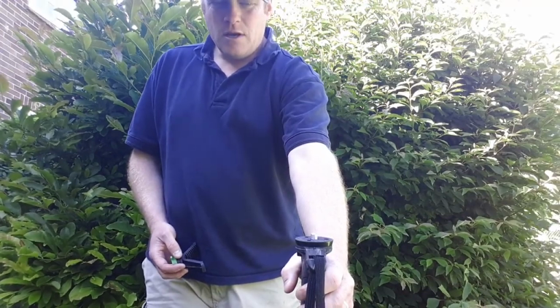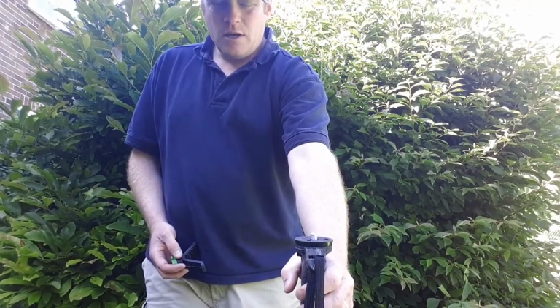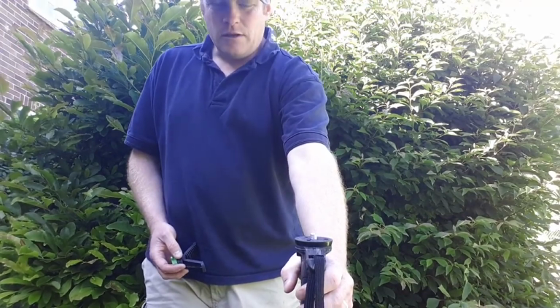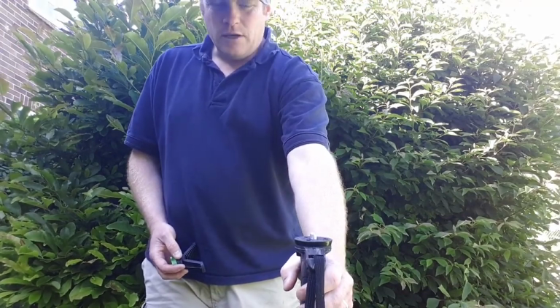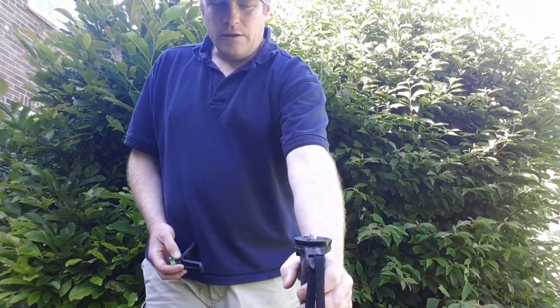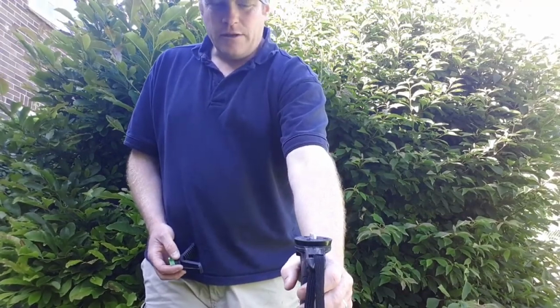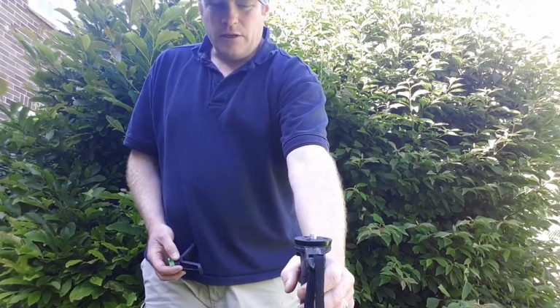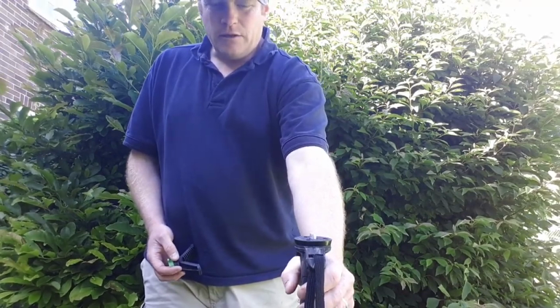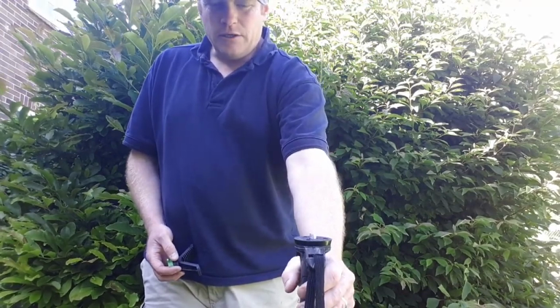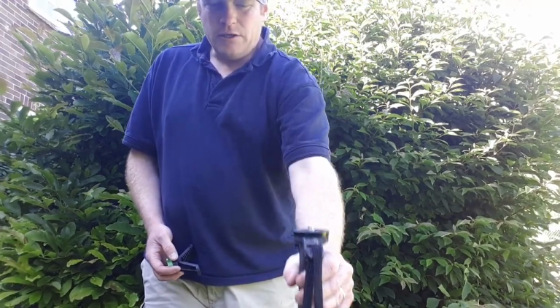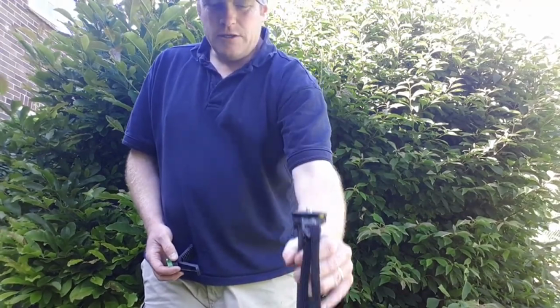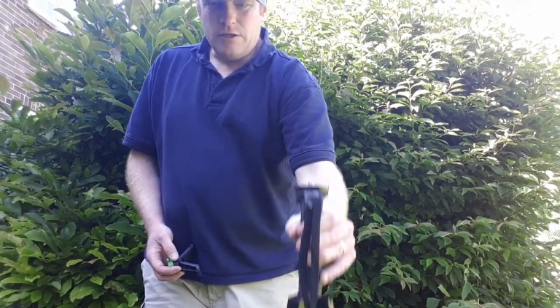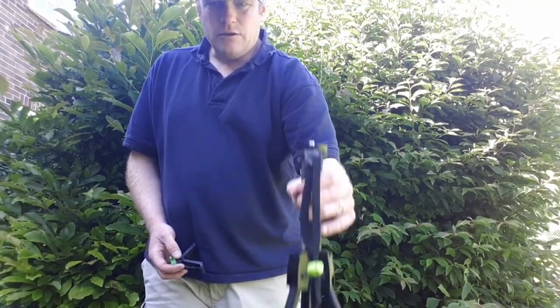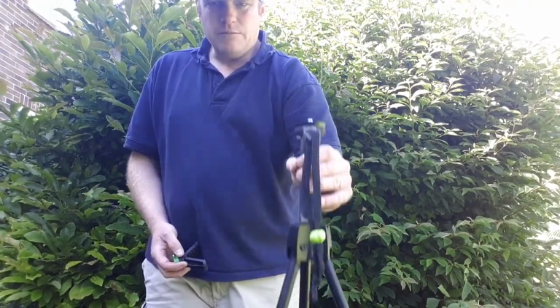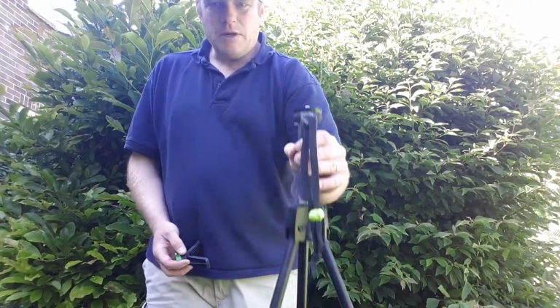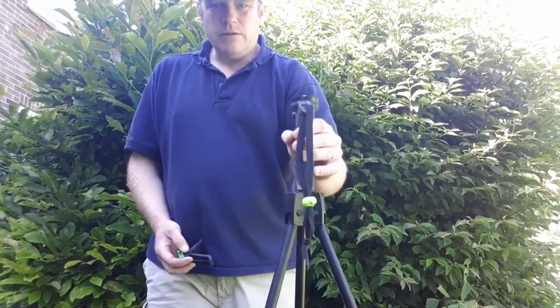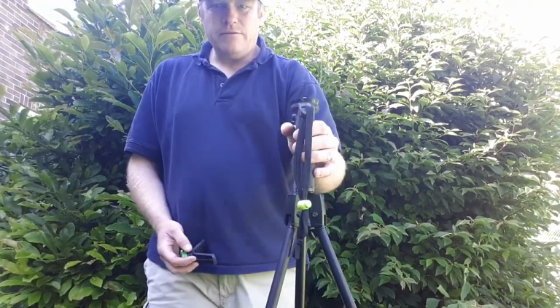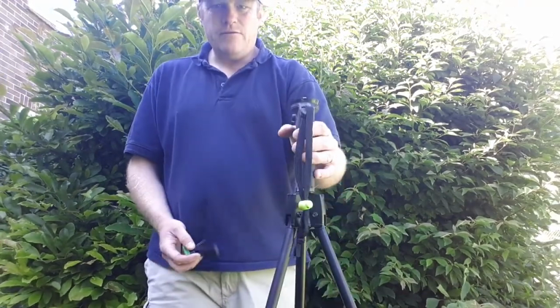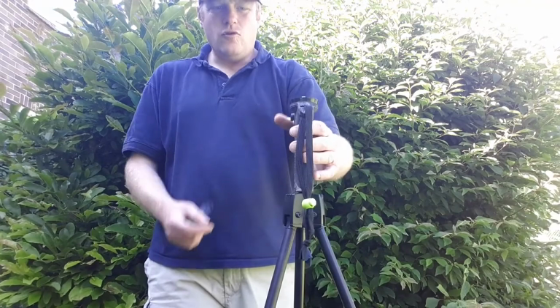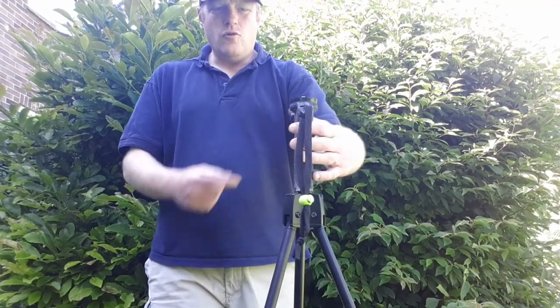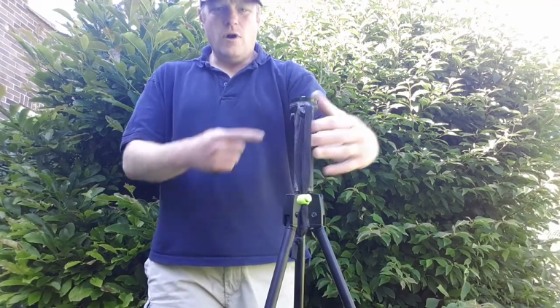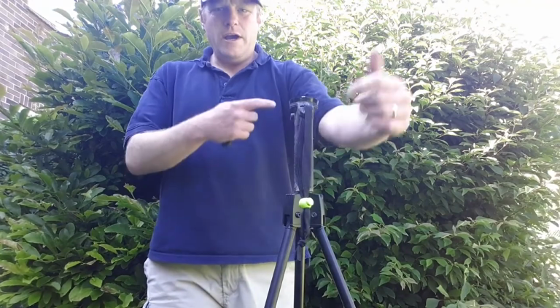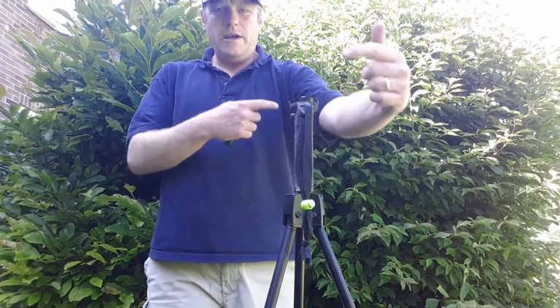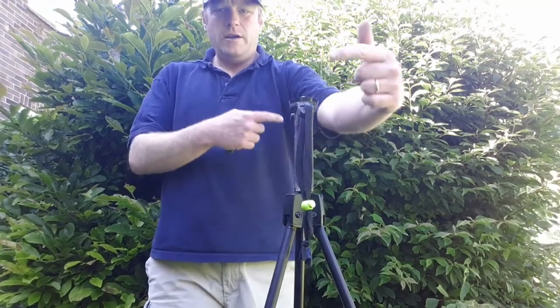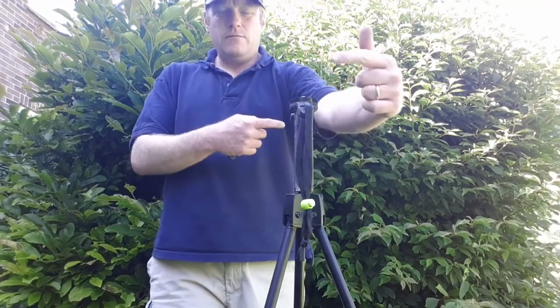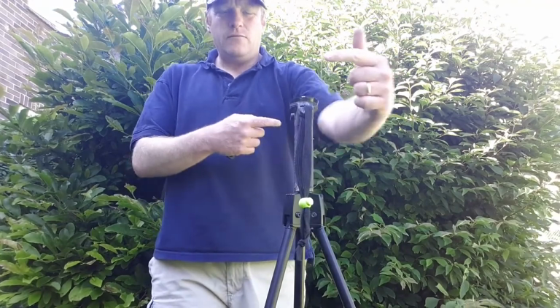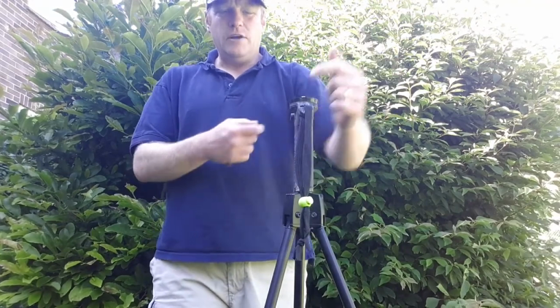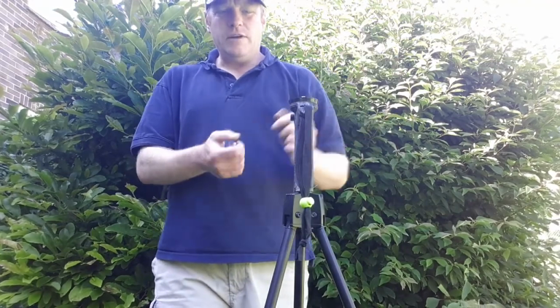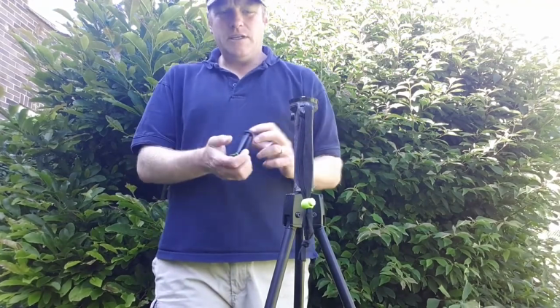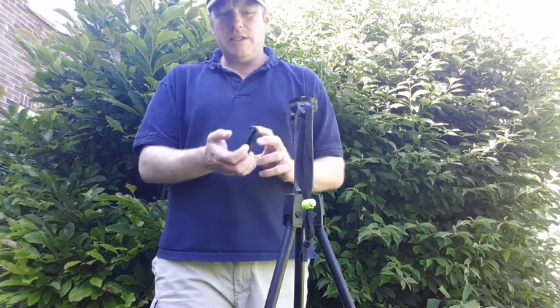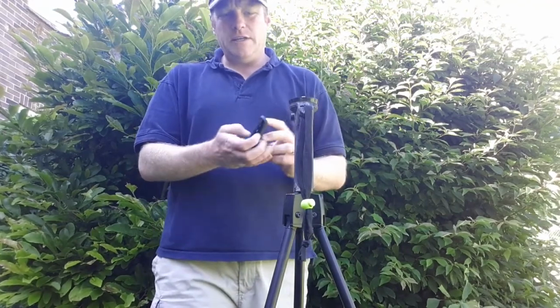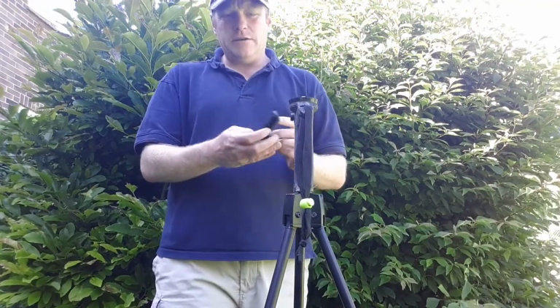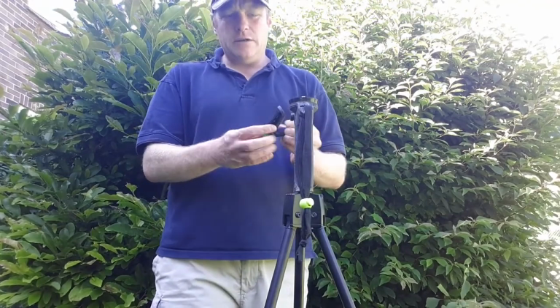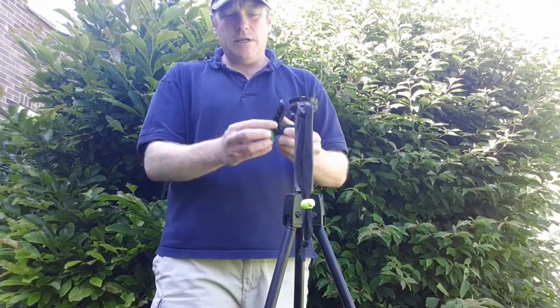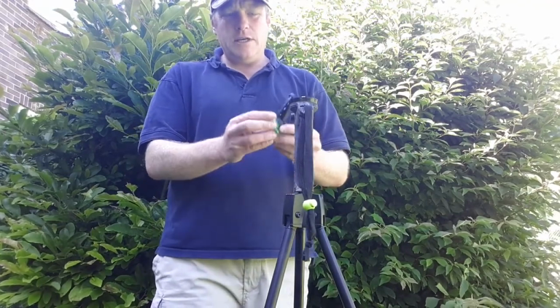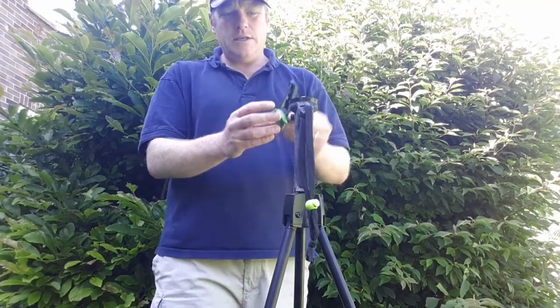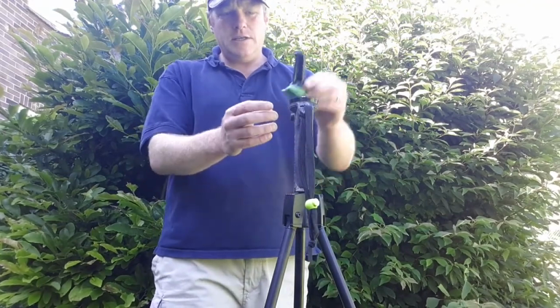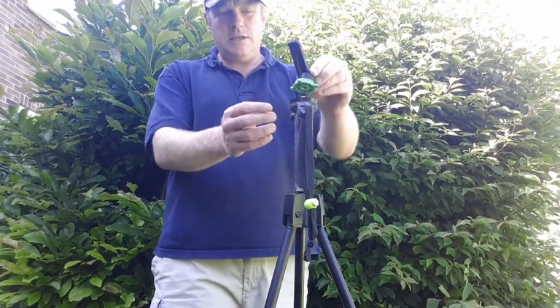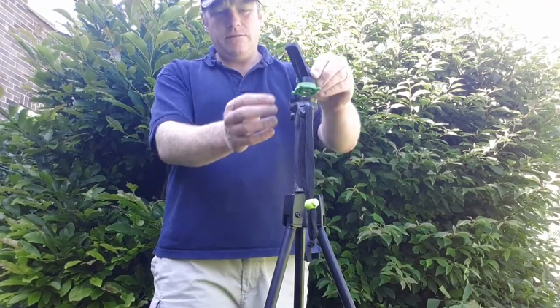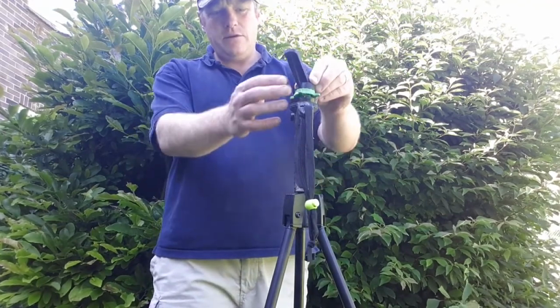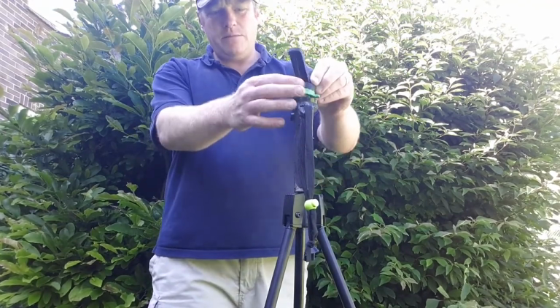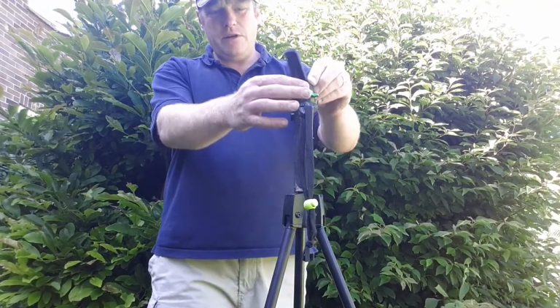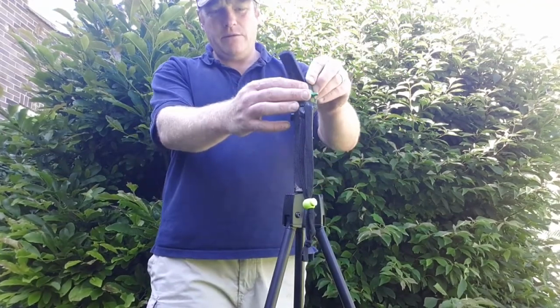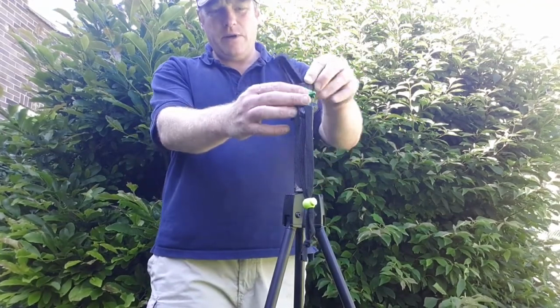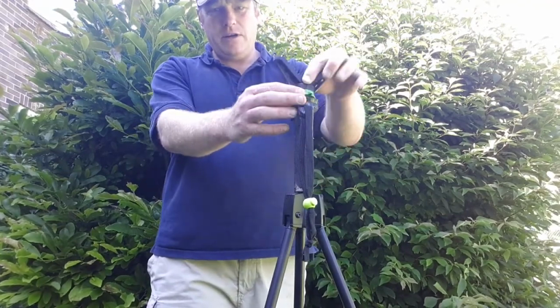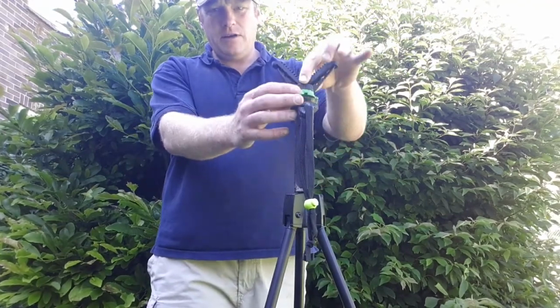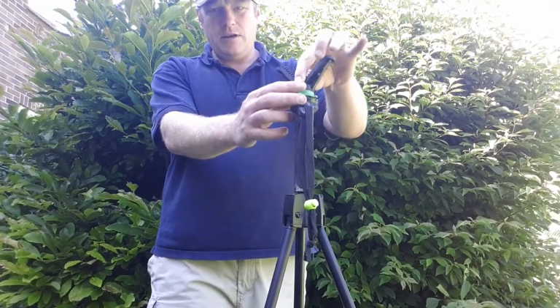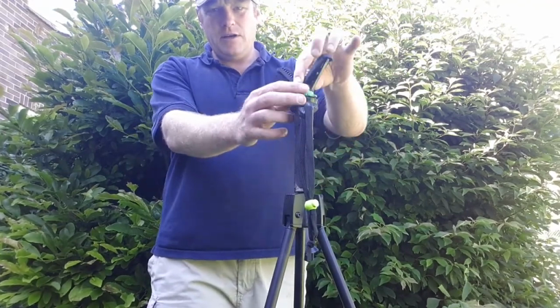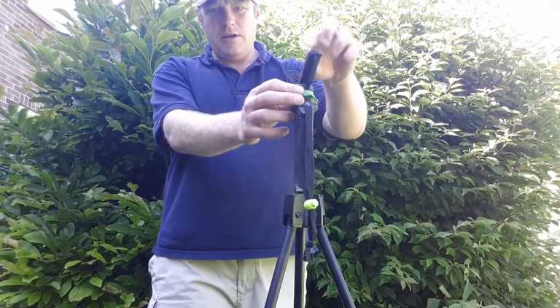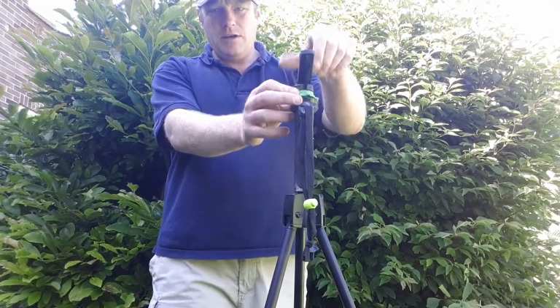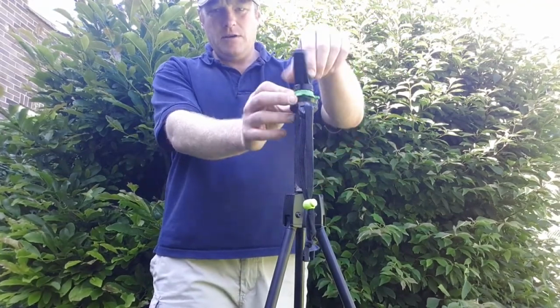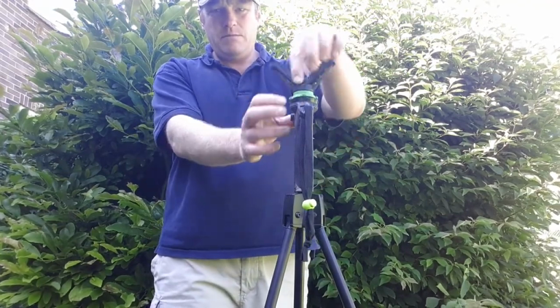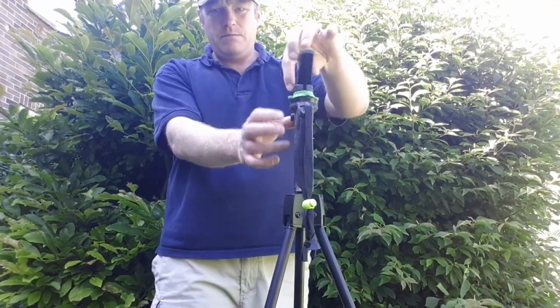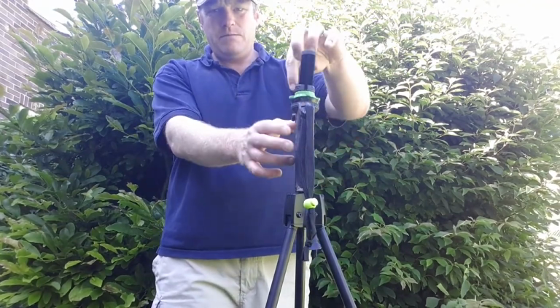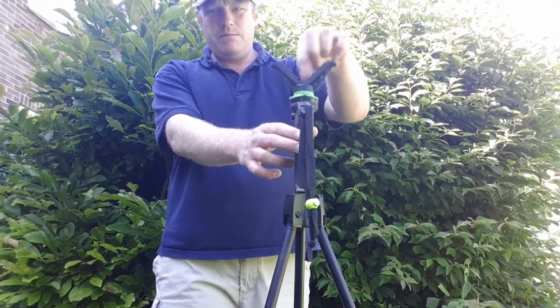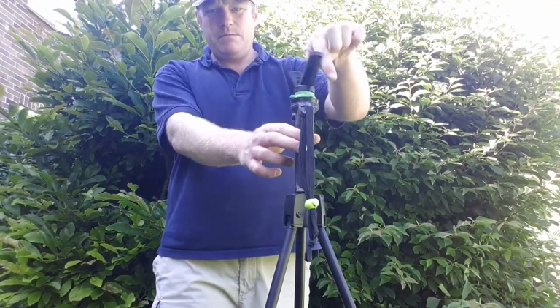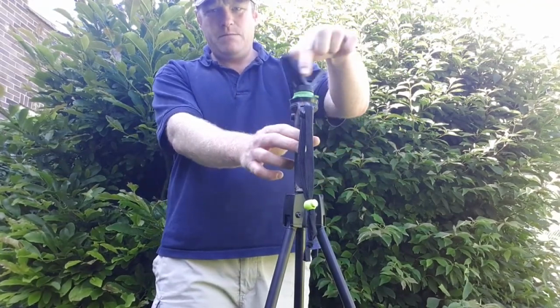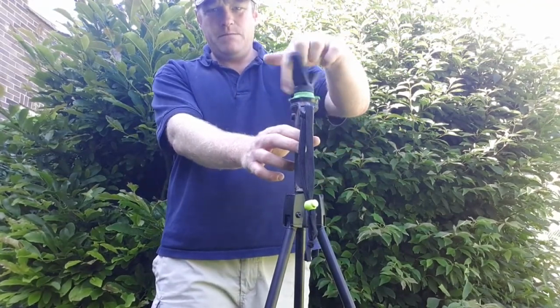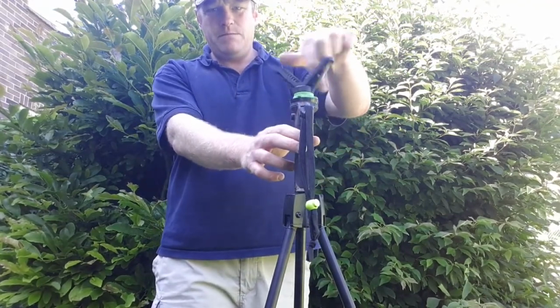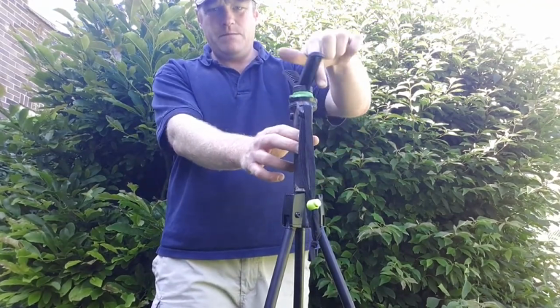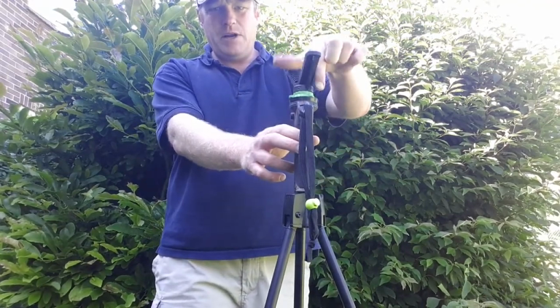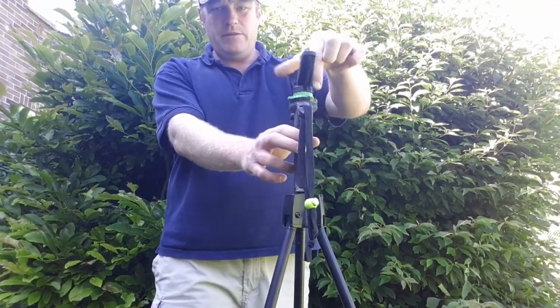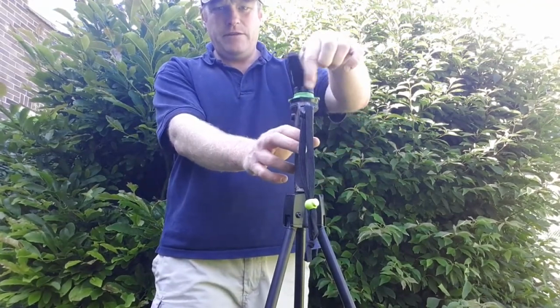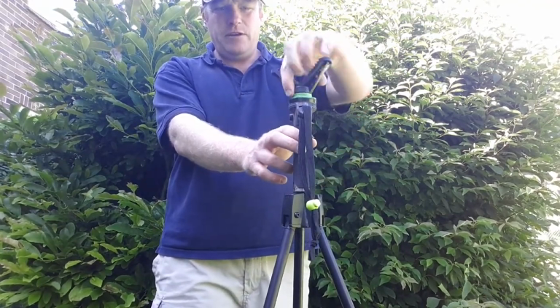You can also mount the four-way rifle extender on there to give you a better view.